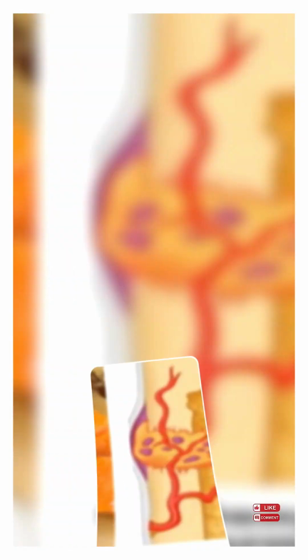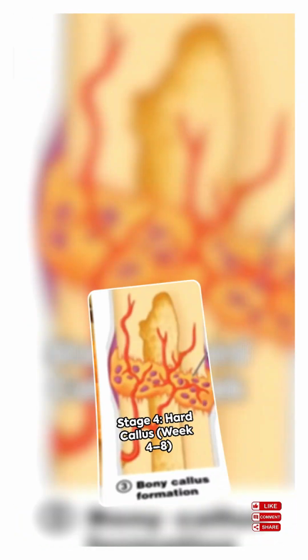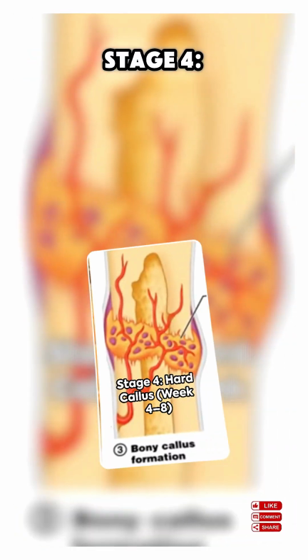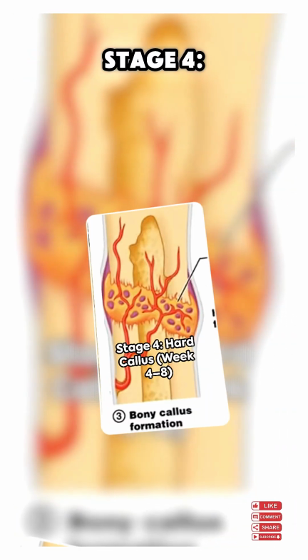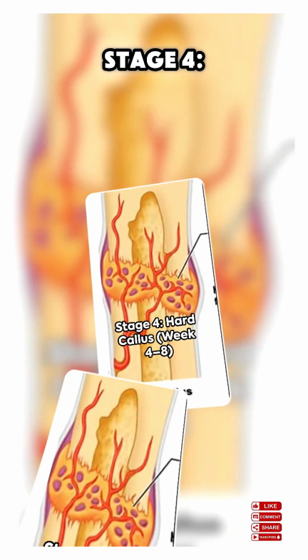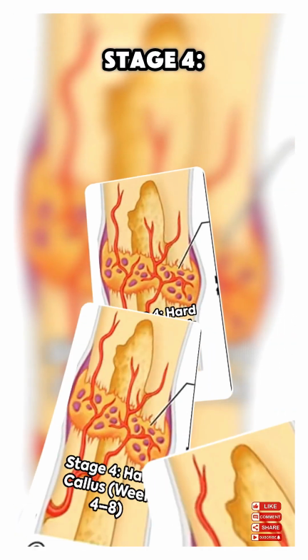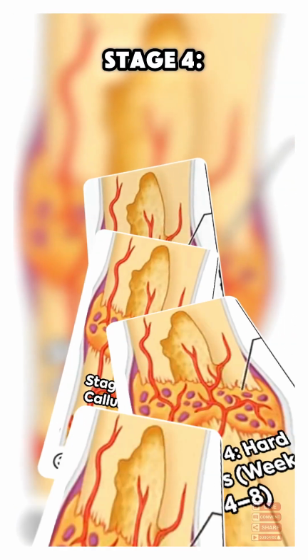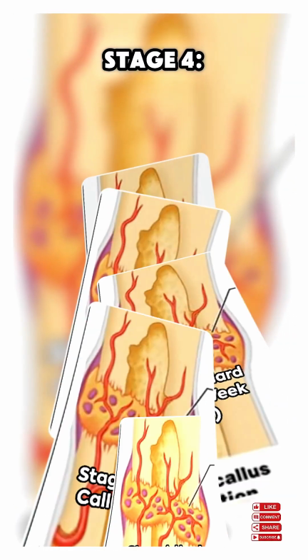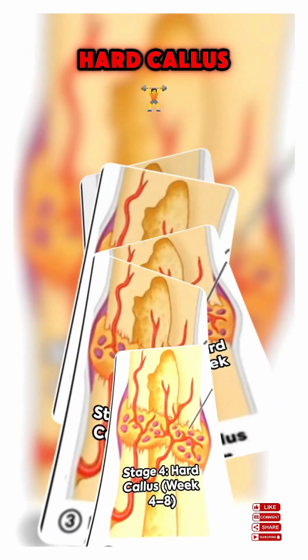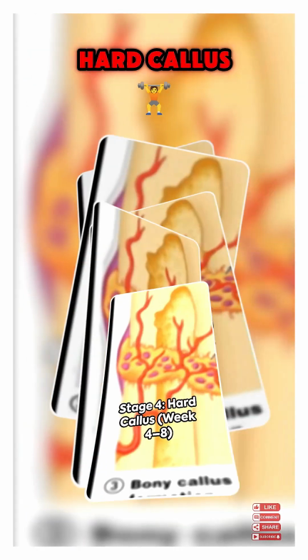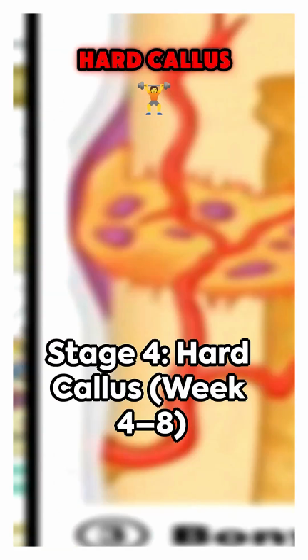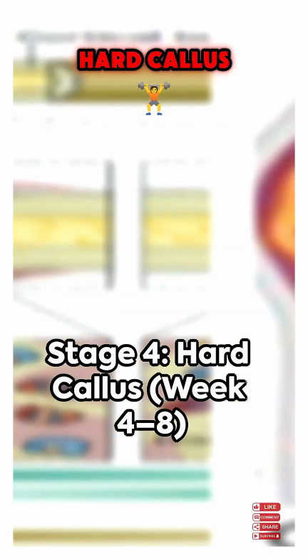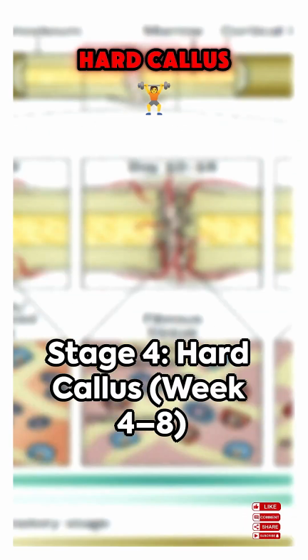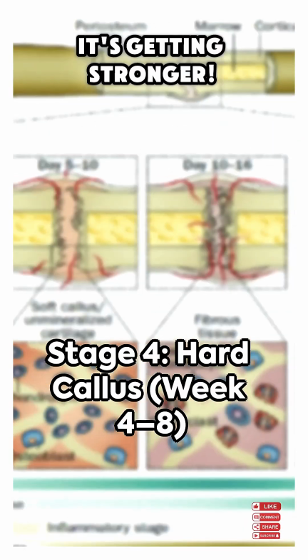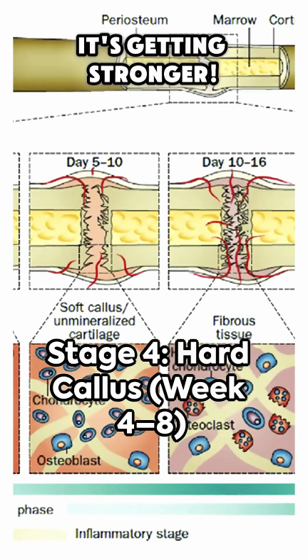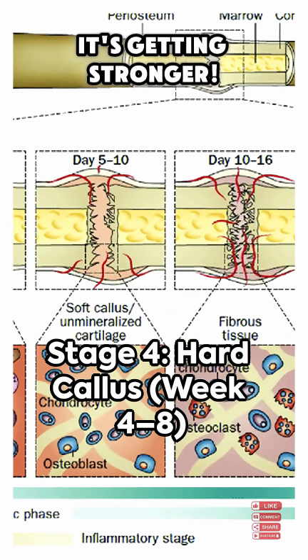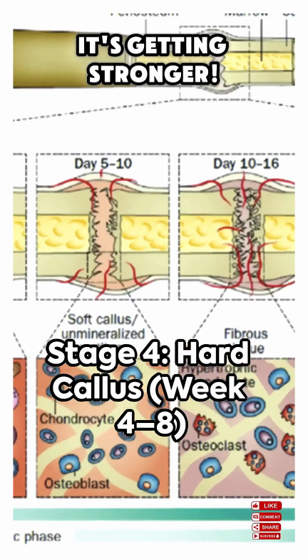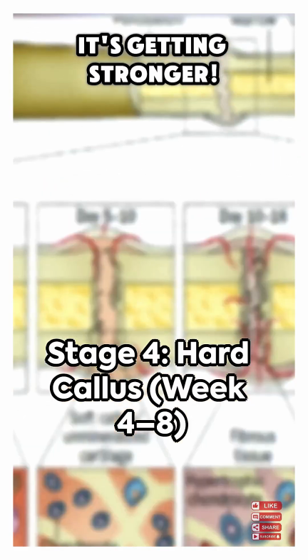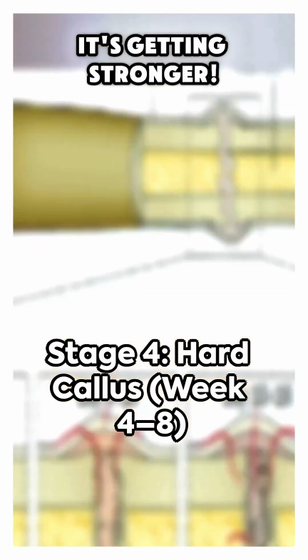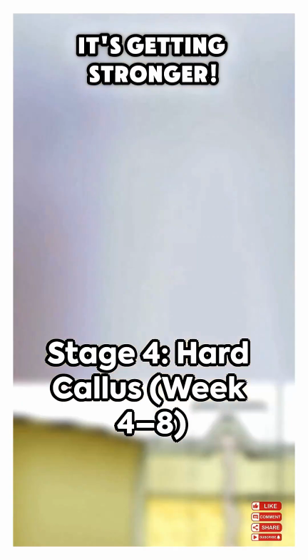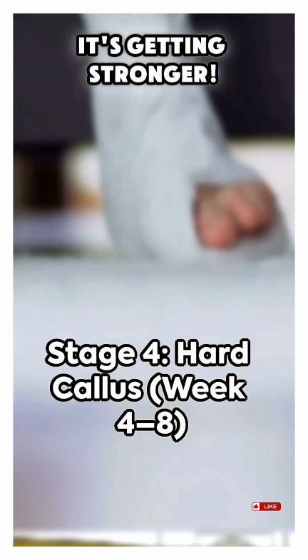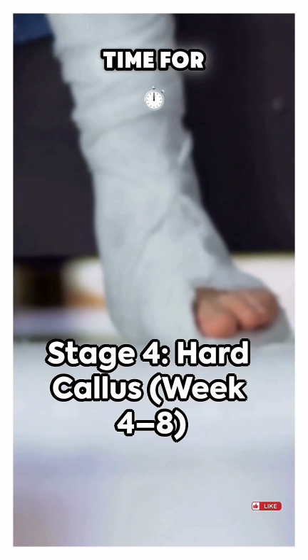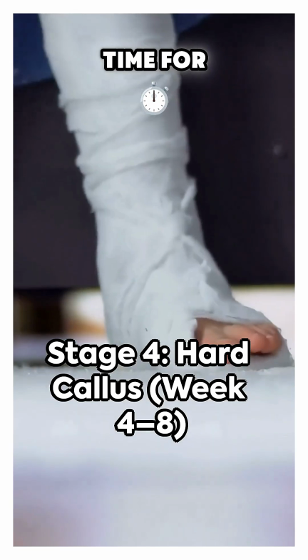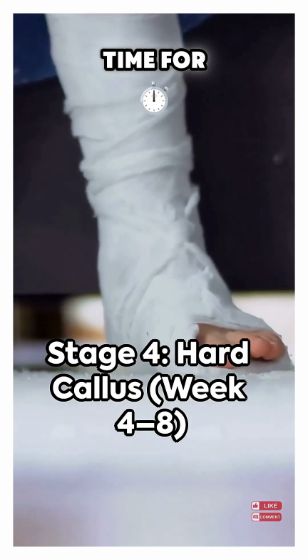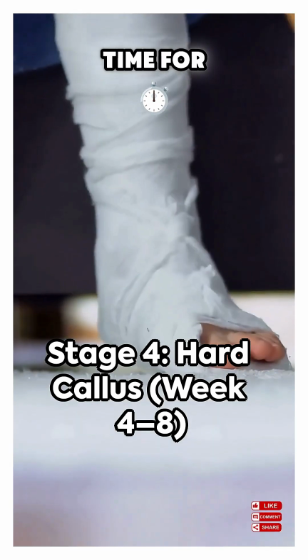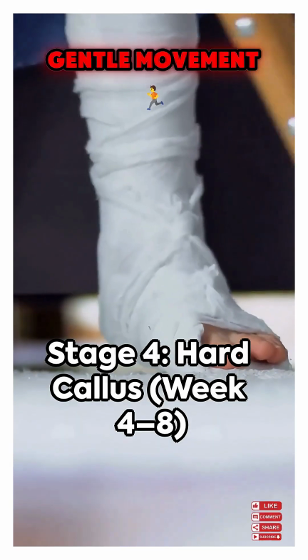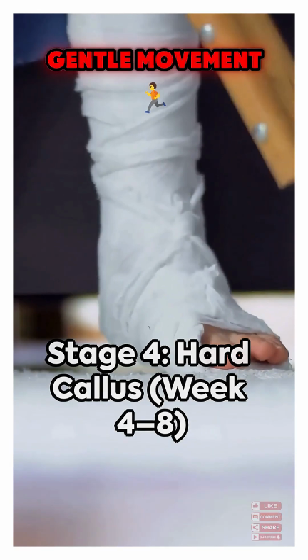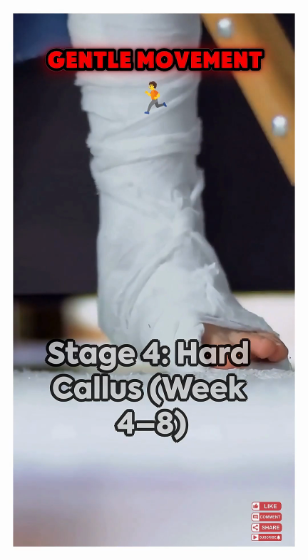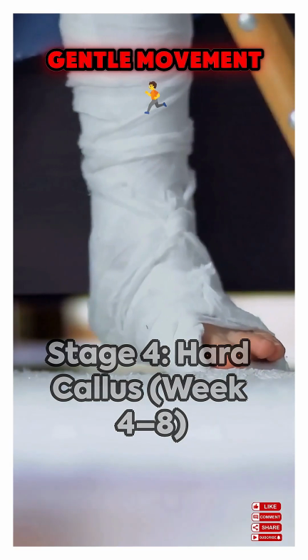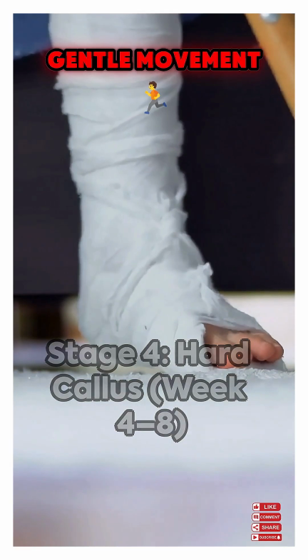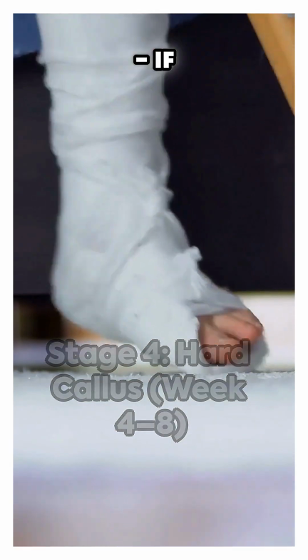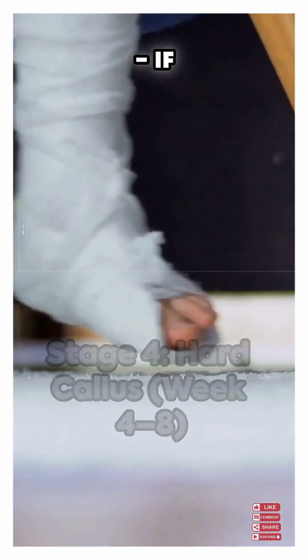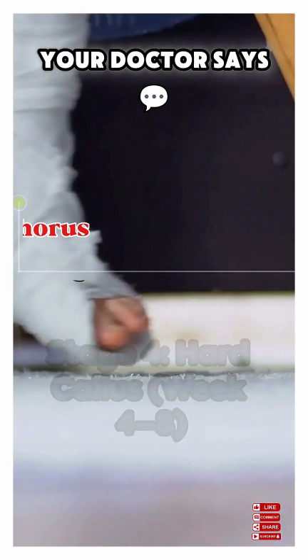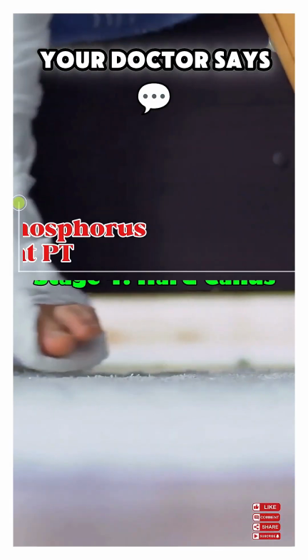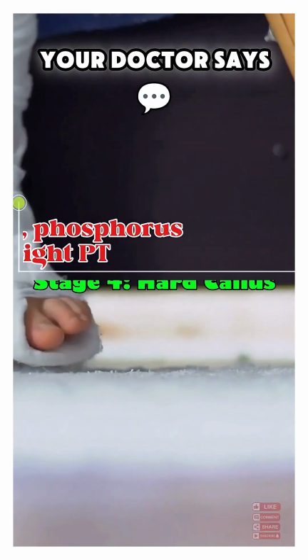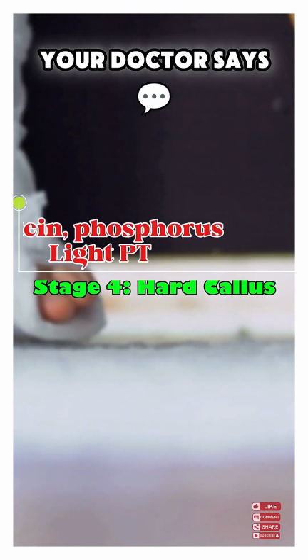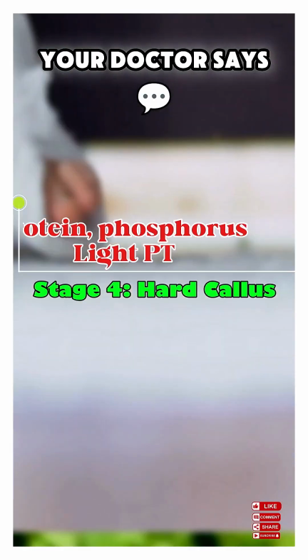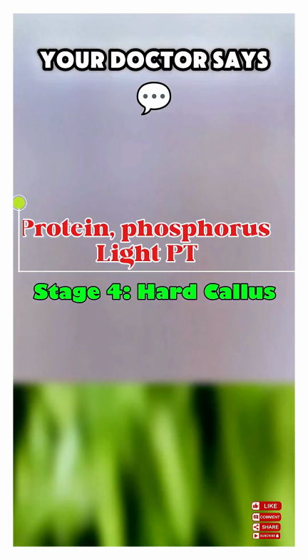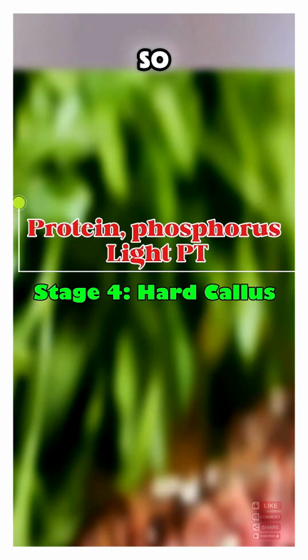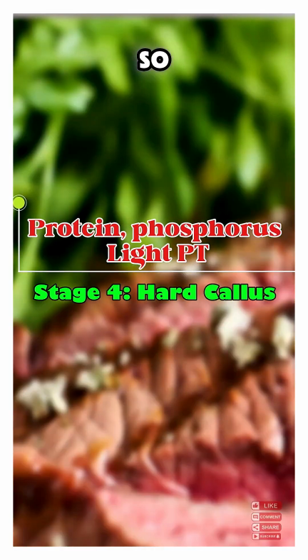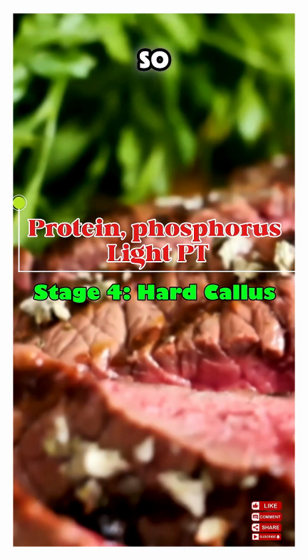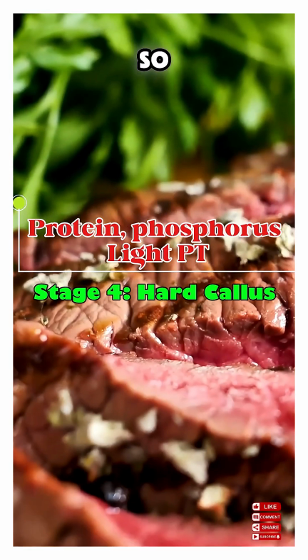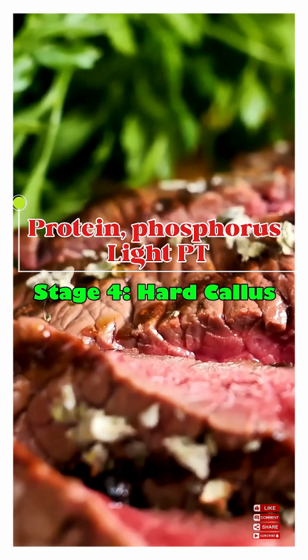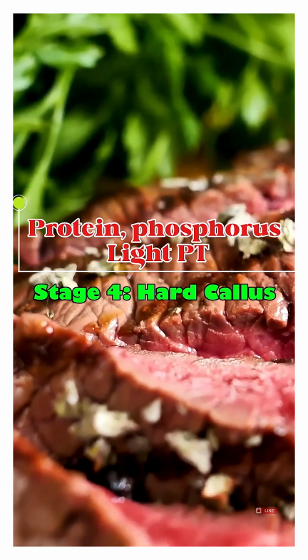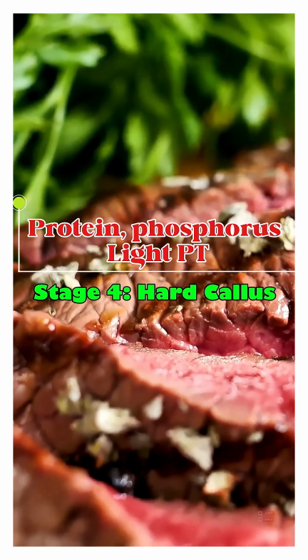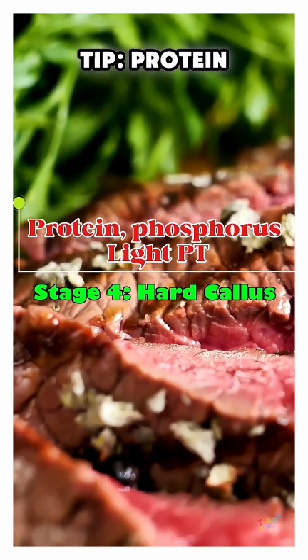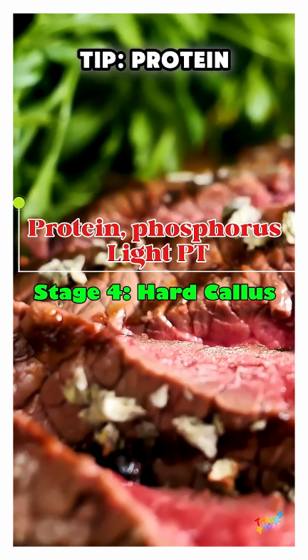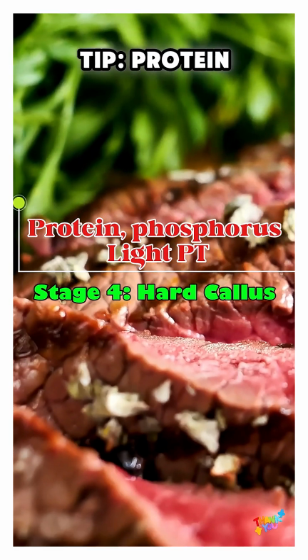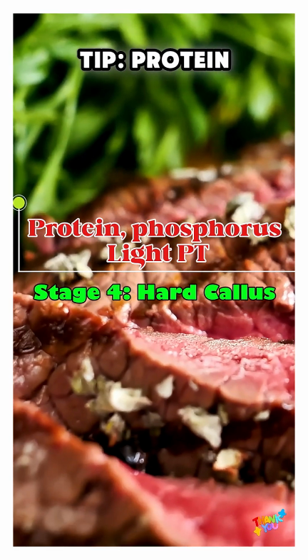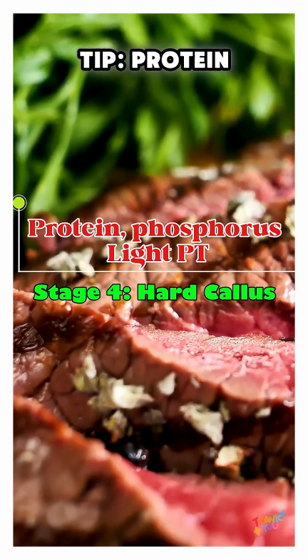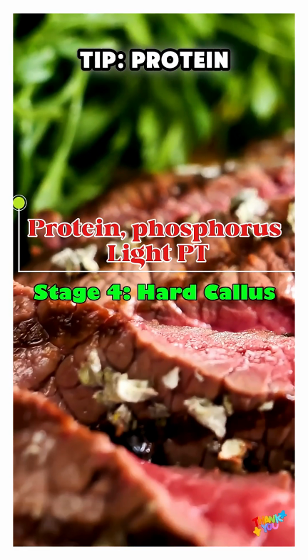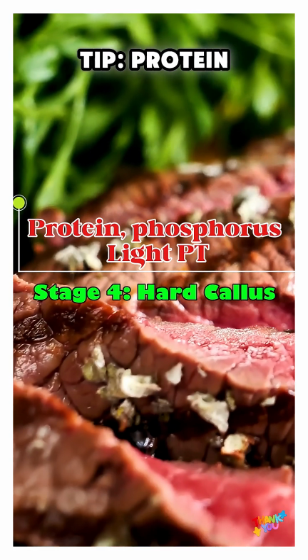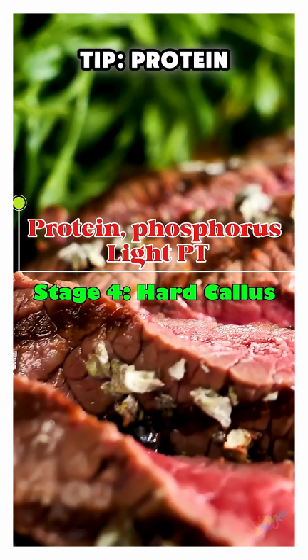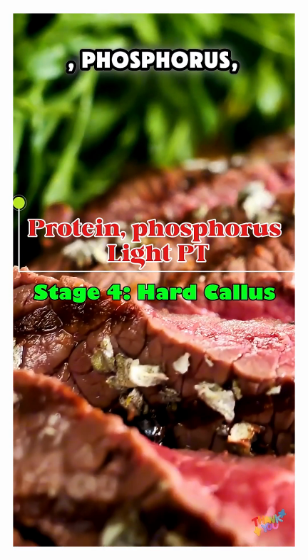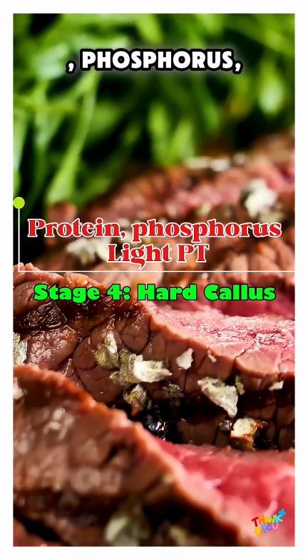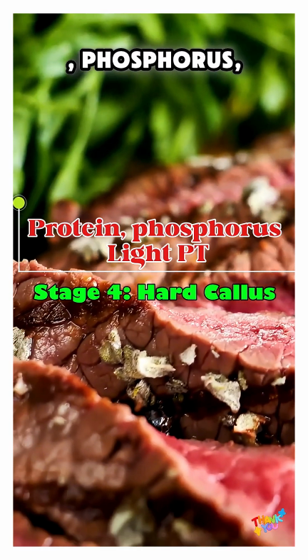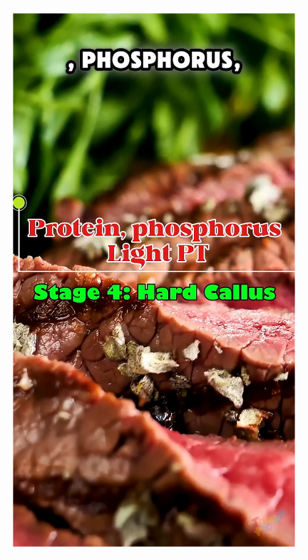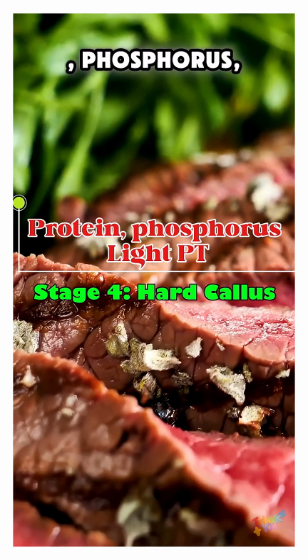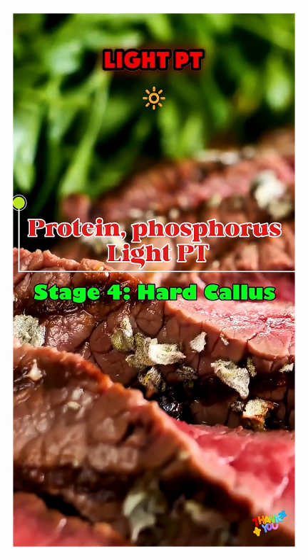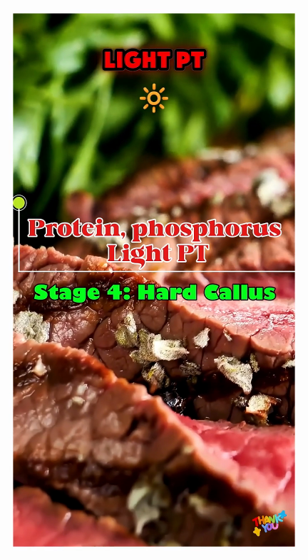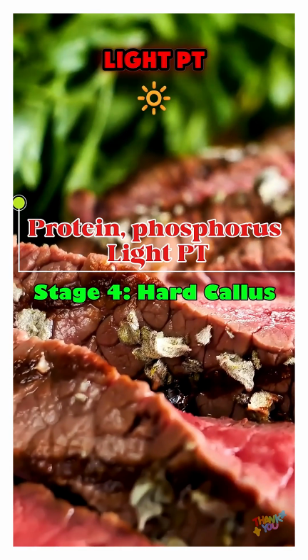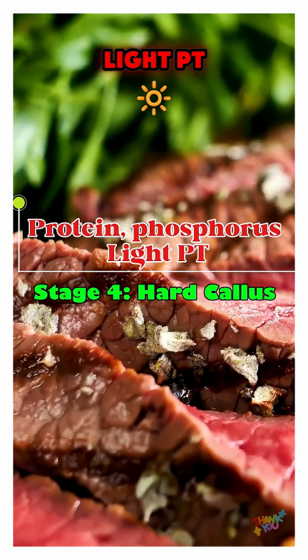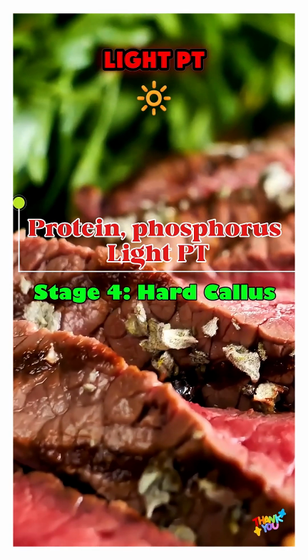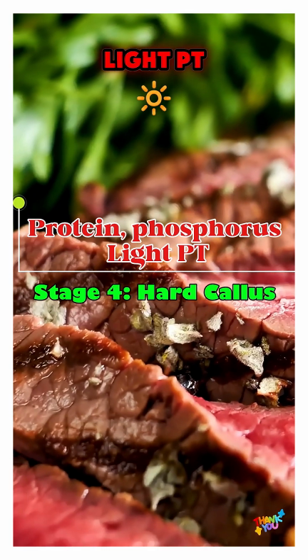Stage 4: hard callus. It's getting stronger. Time for gentle movement if your doctor says so. Tip: protein, phosphorus, light PT.